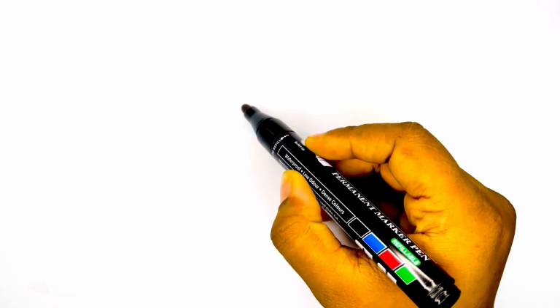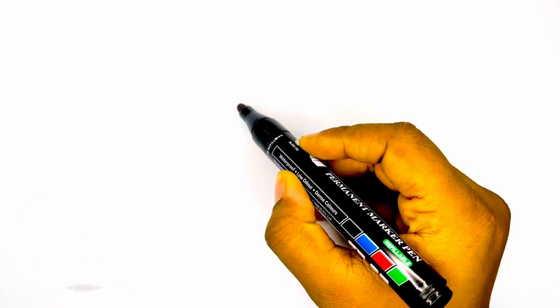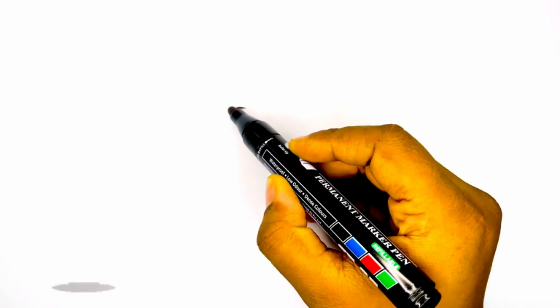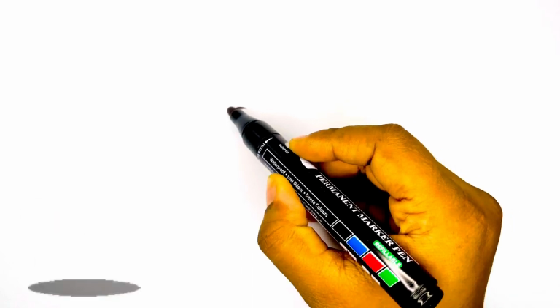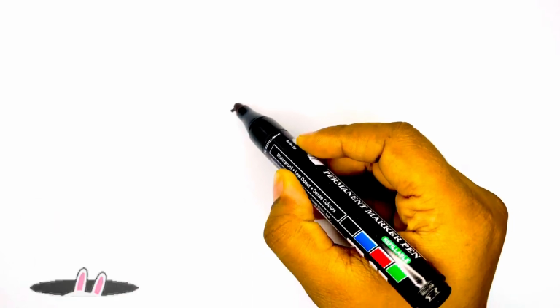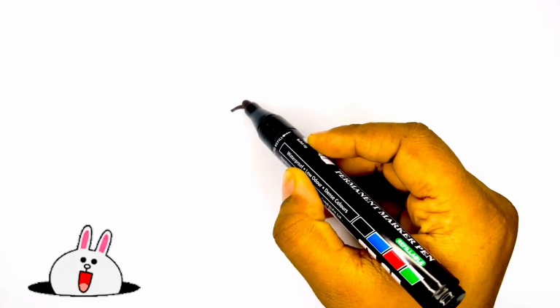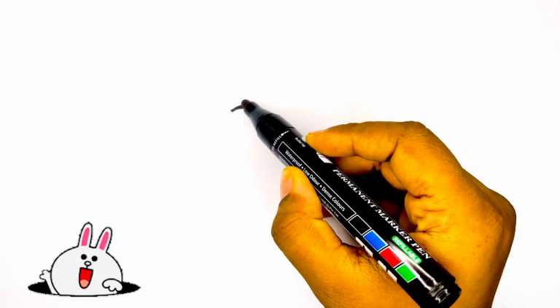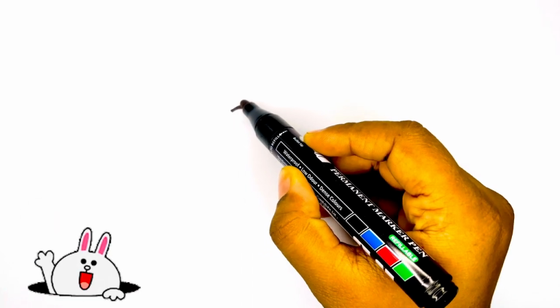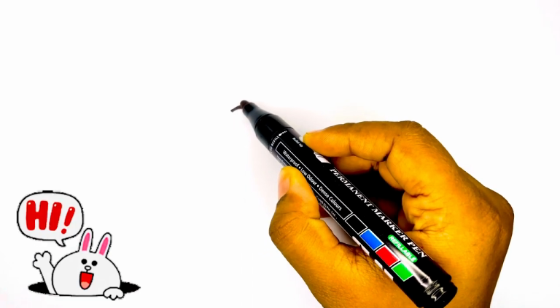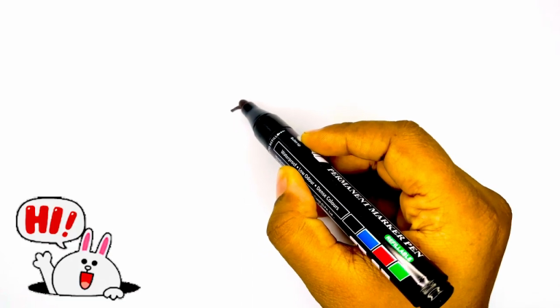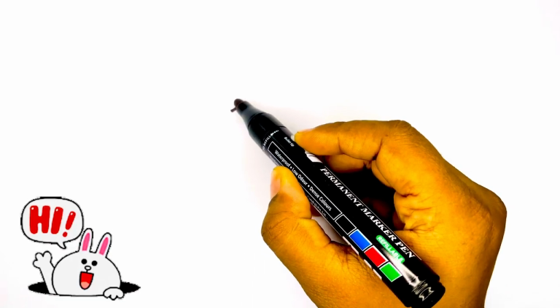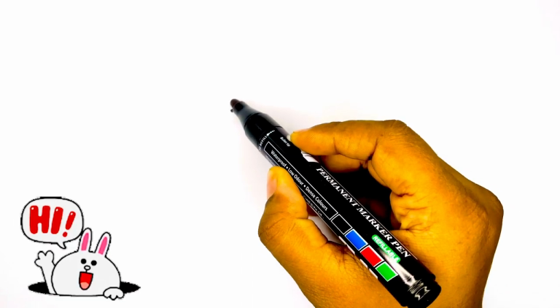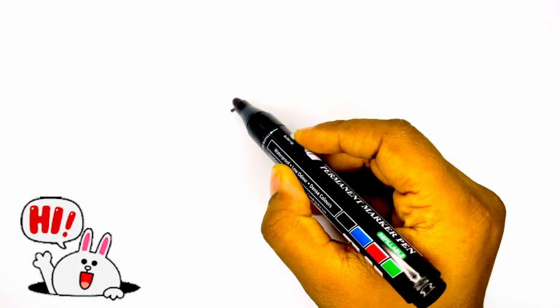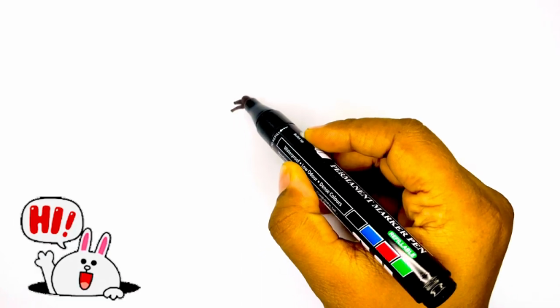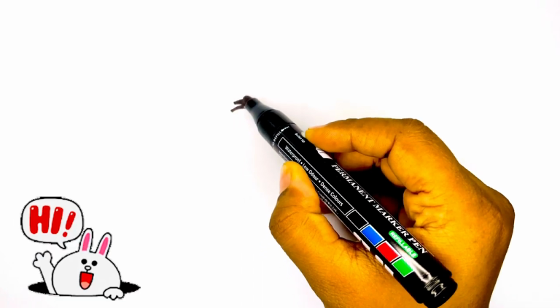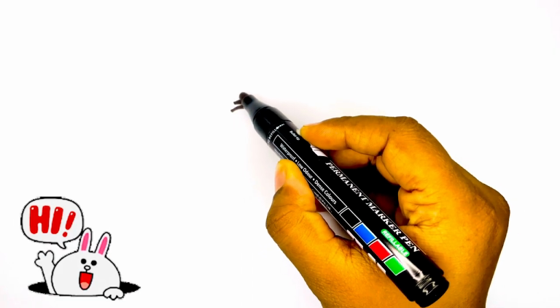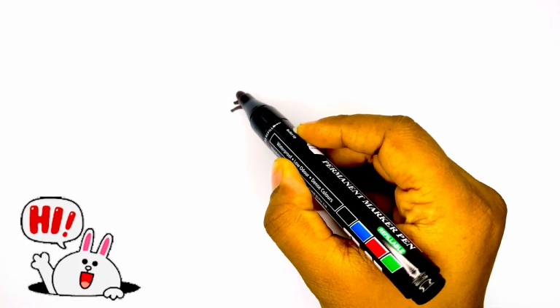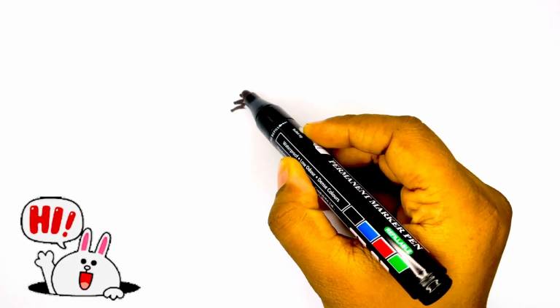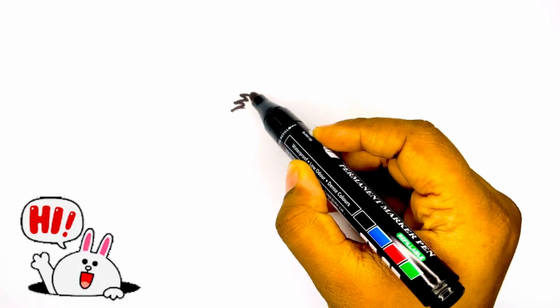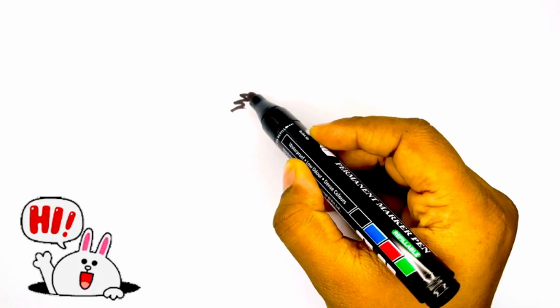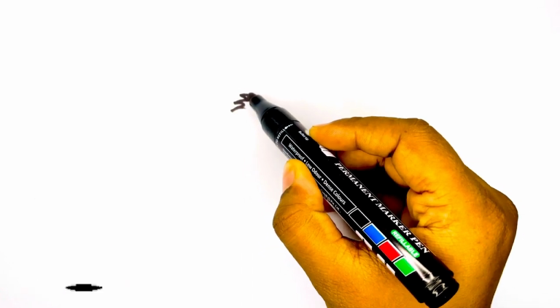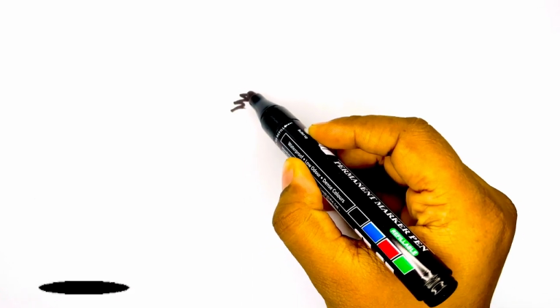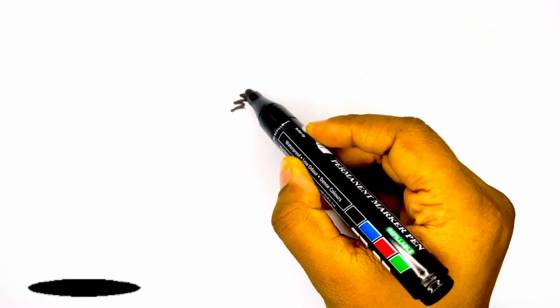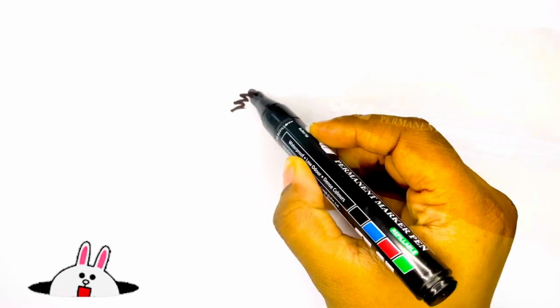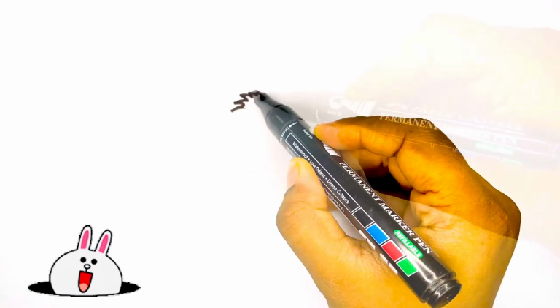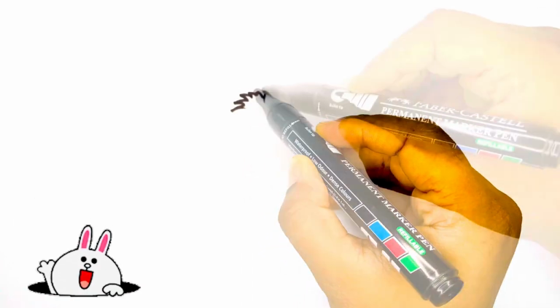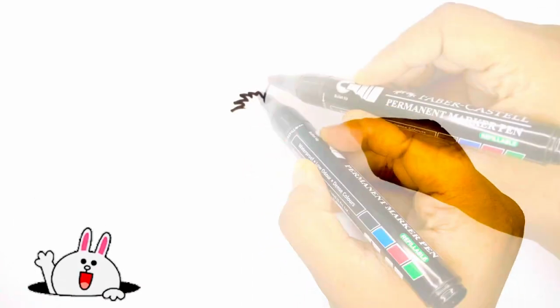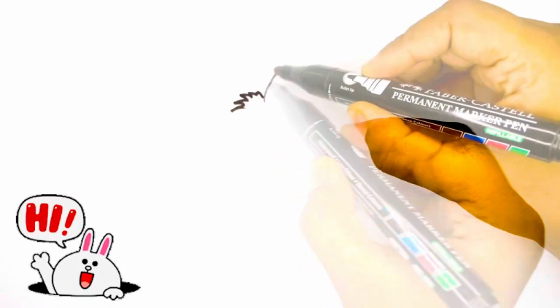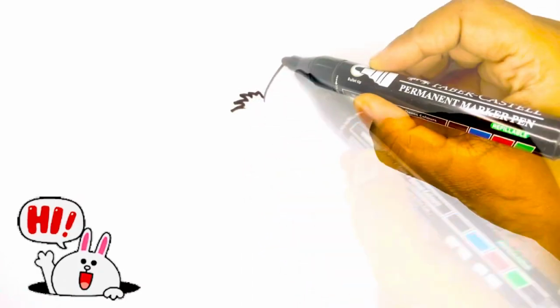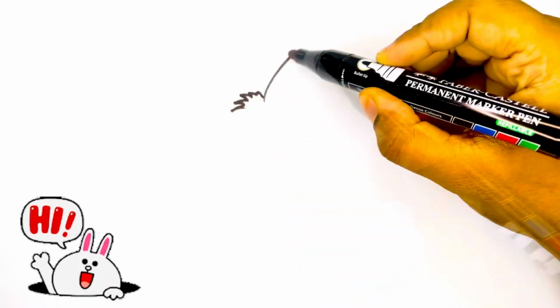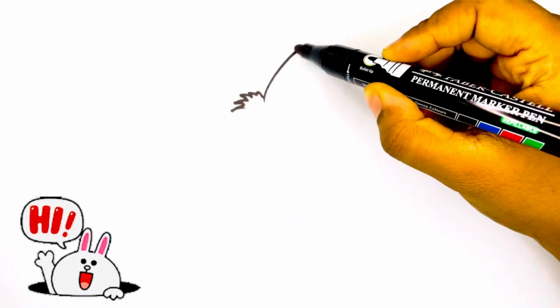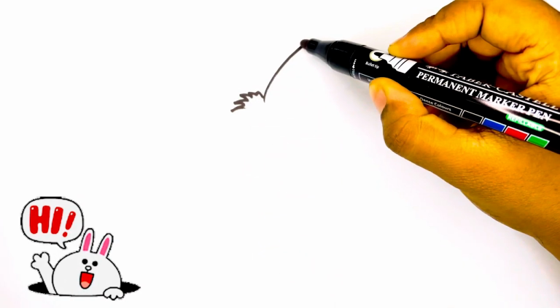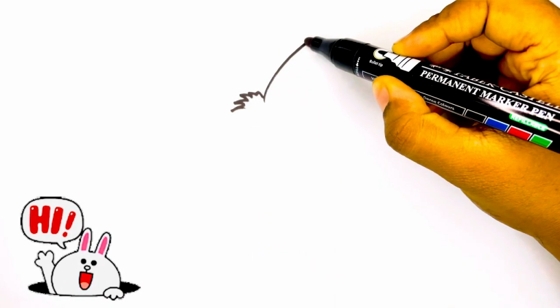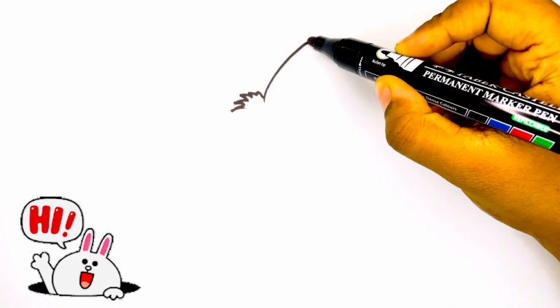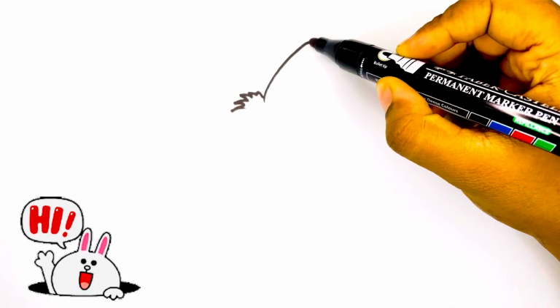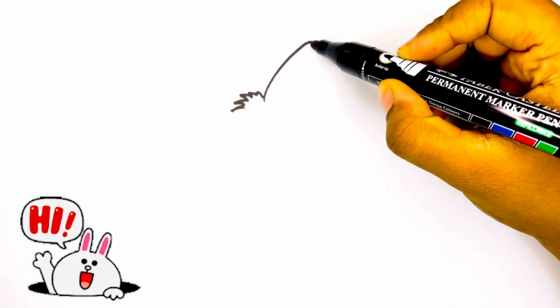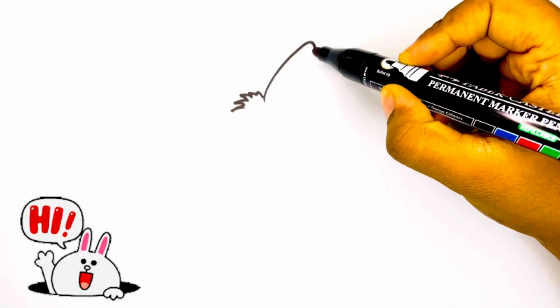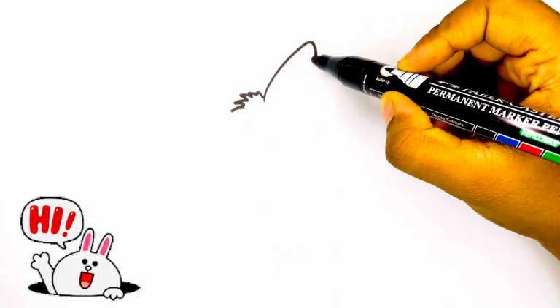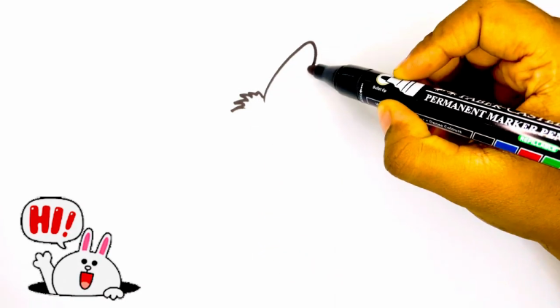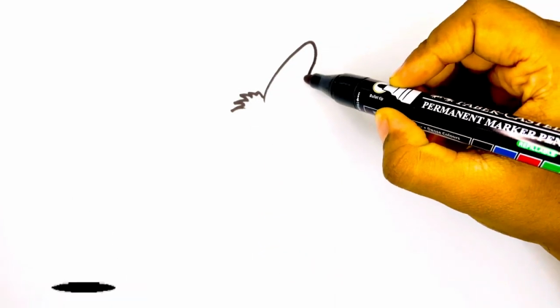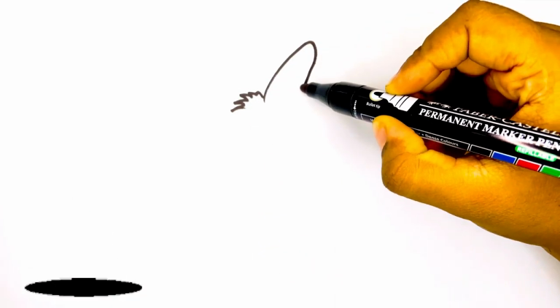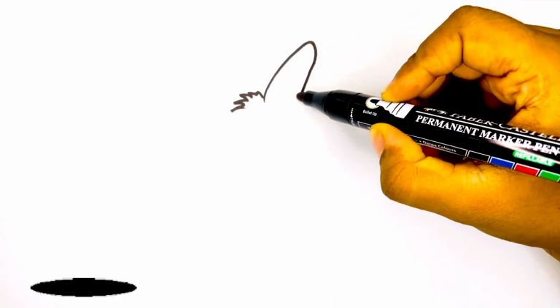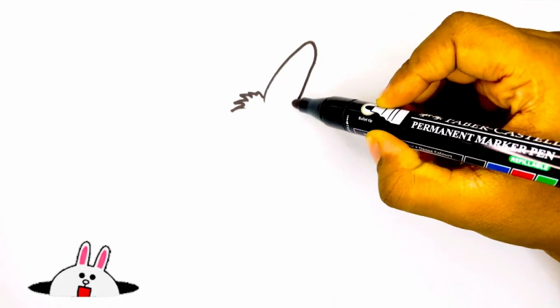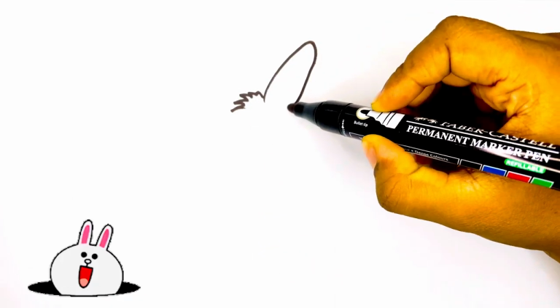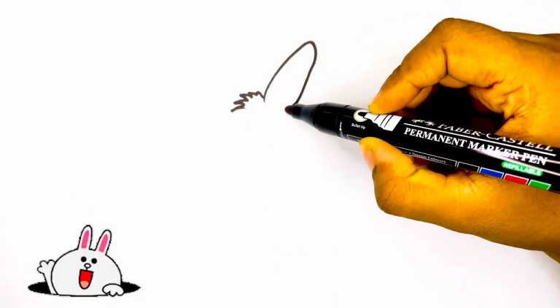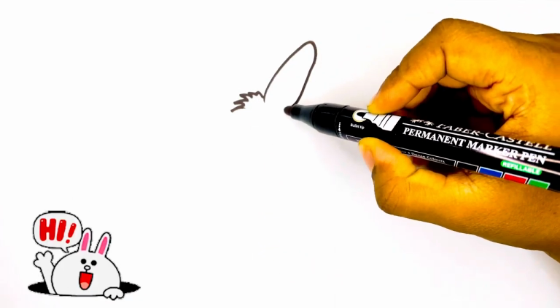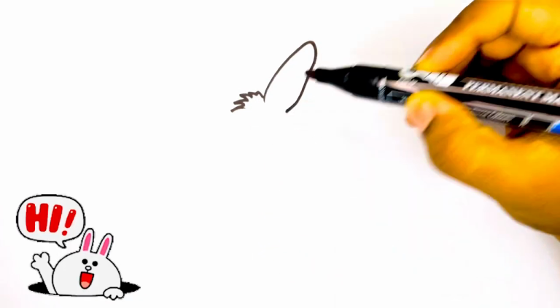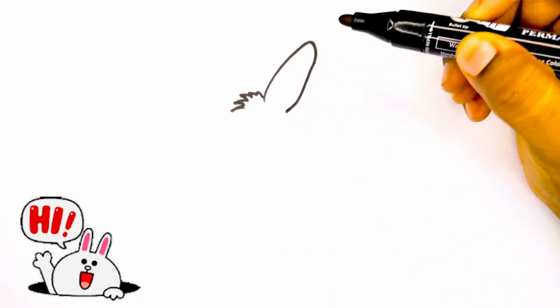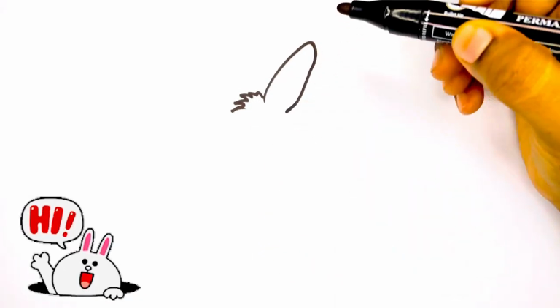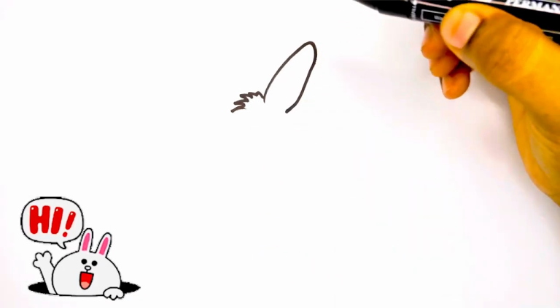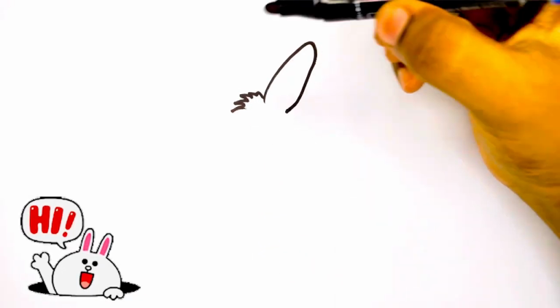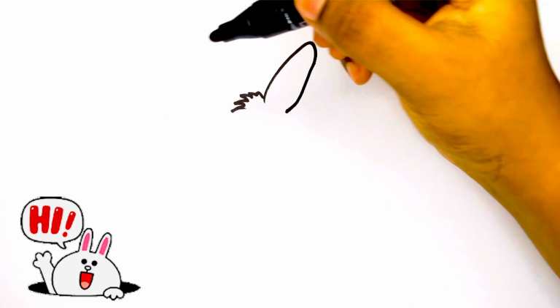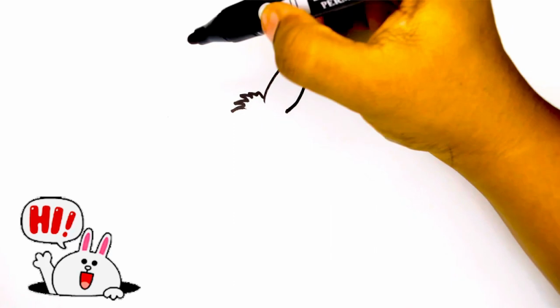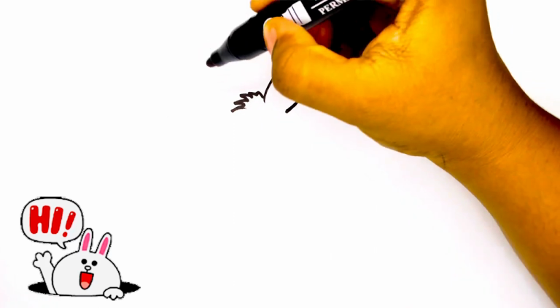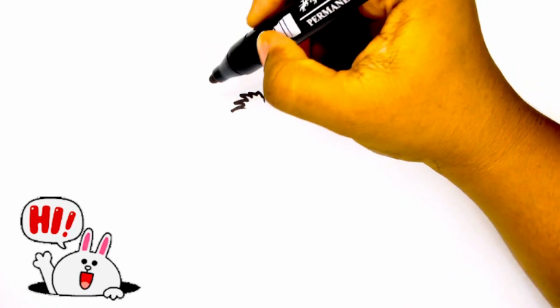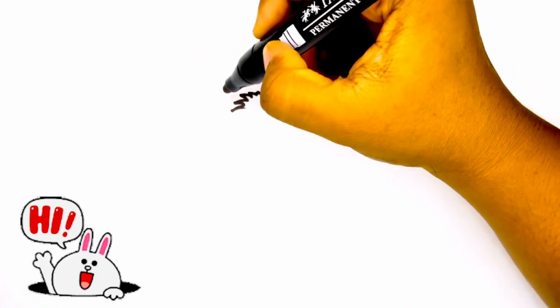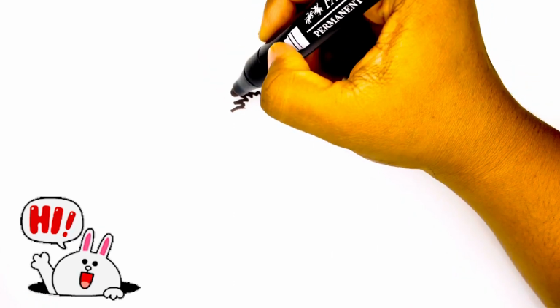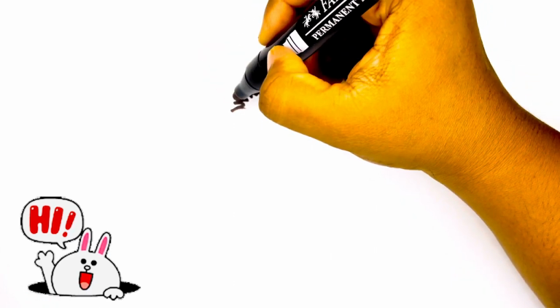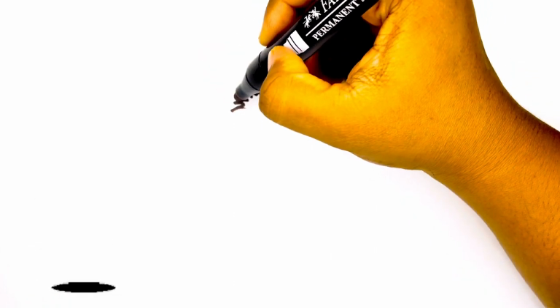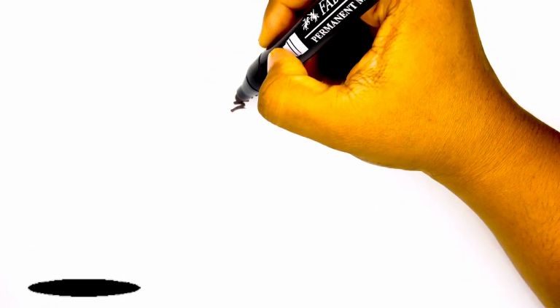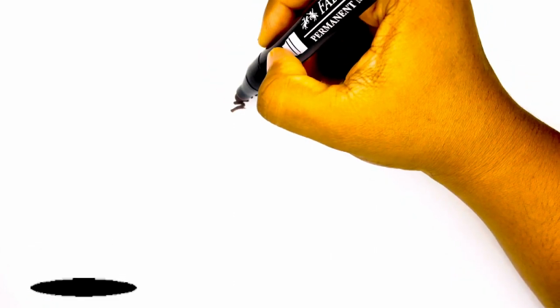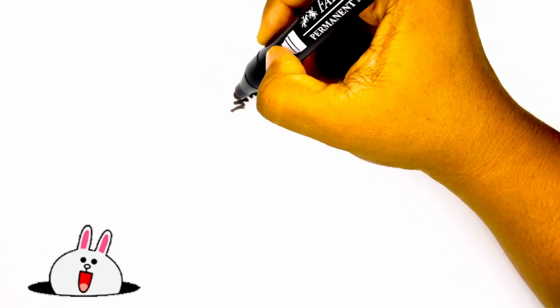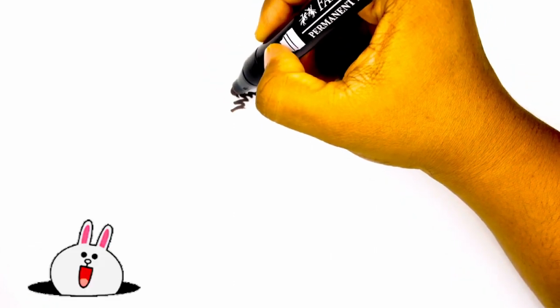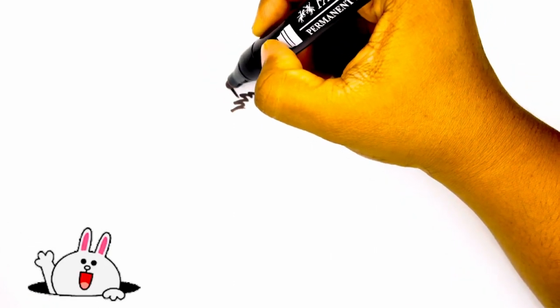Hello everyone, welcome to Draw with Sheetal. Today let's draw a cute bunny with the floppy ears.